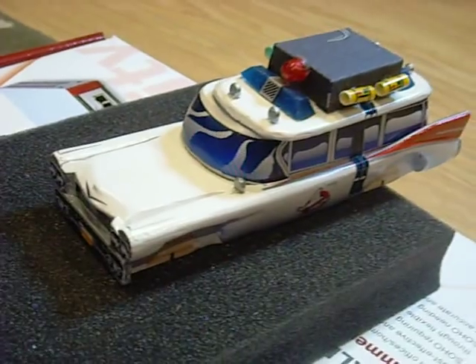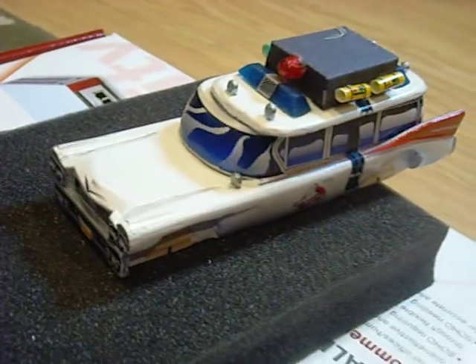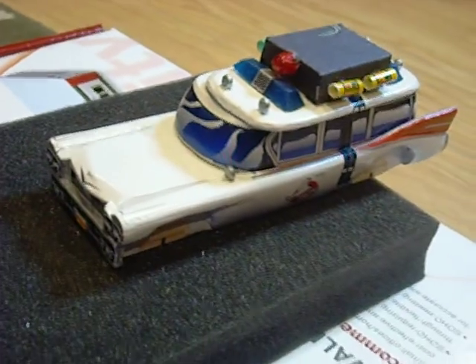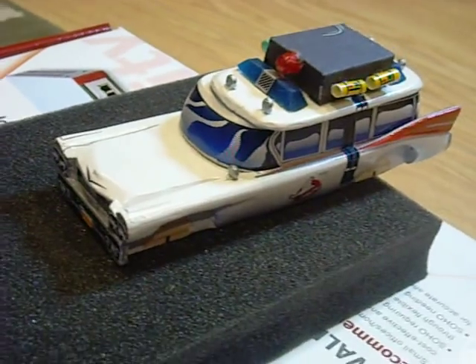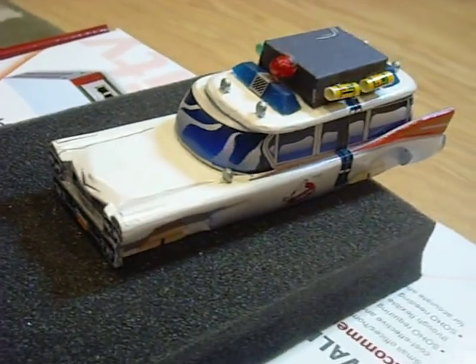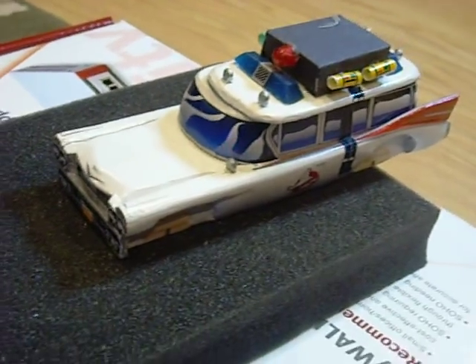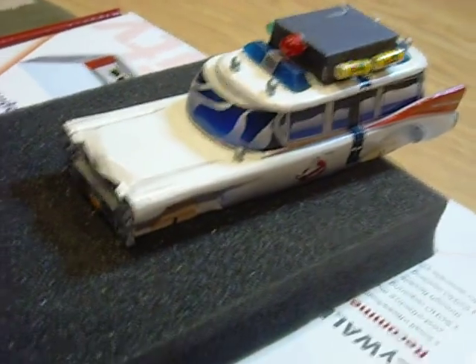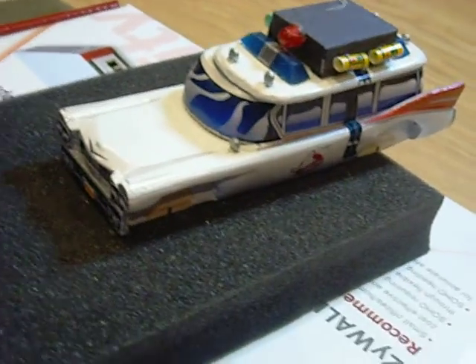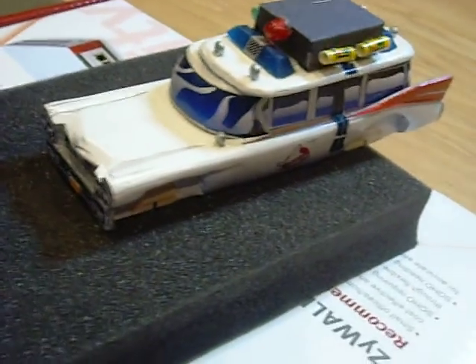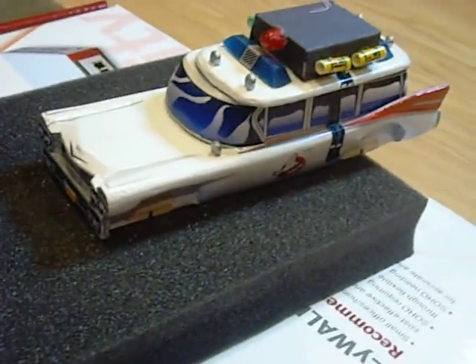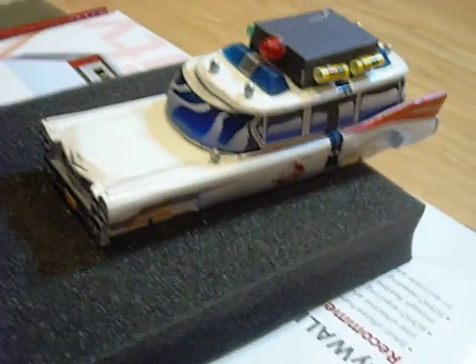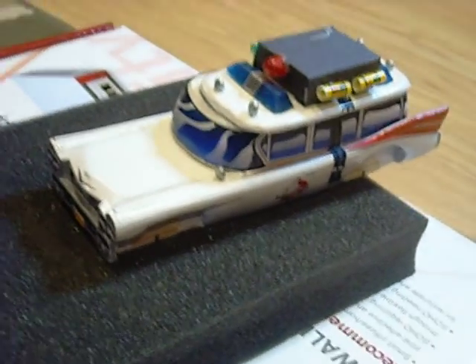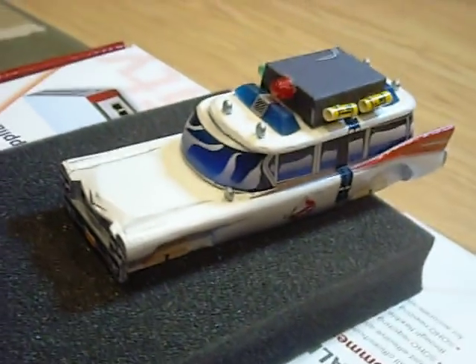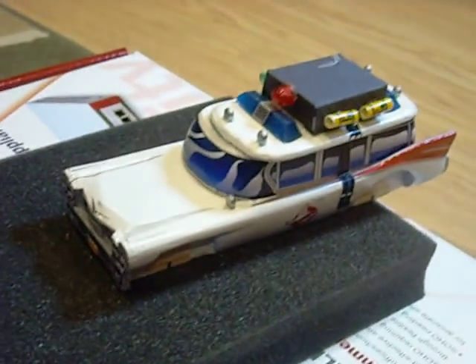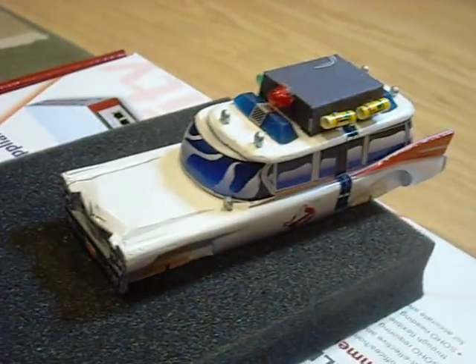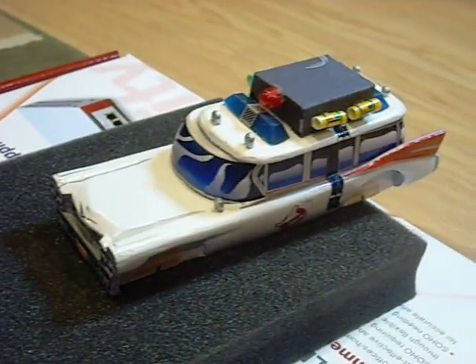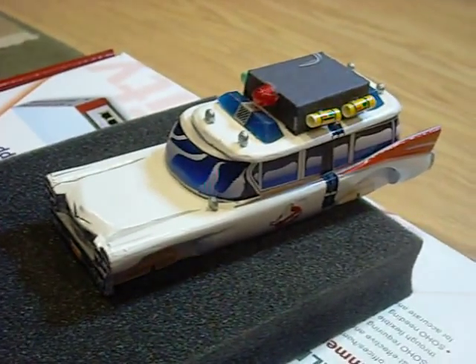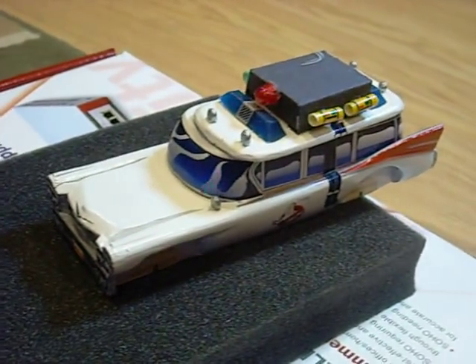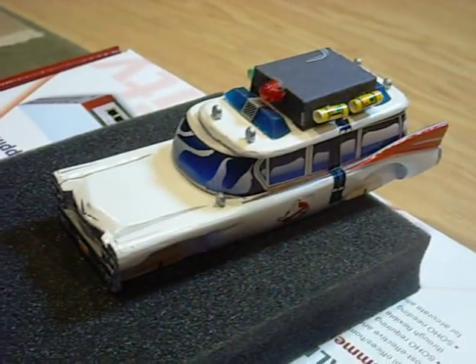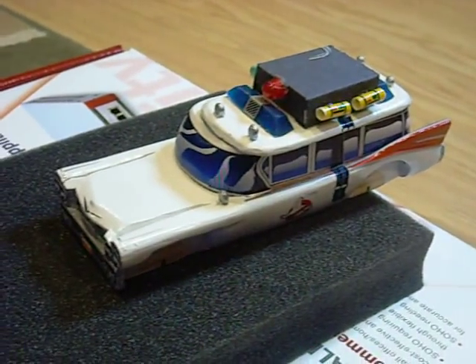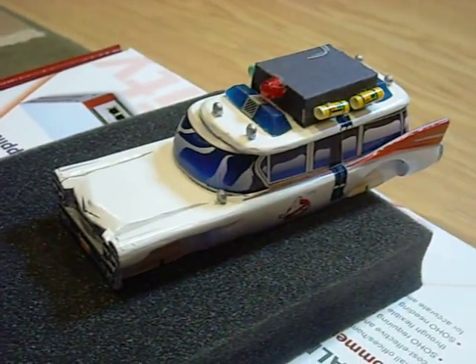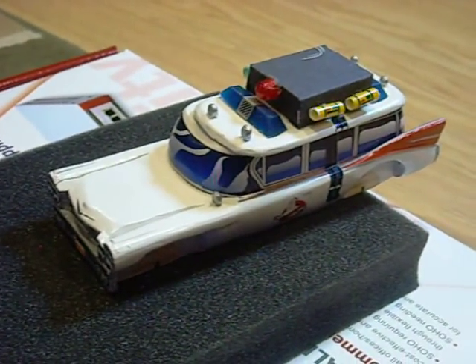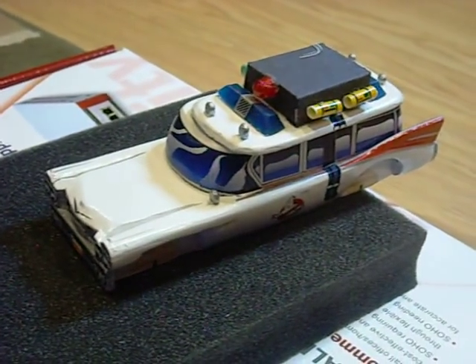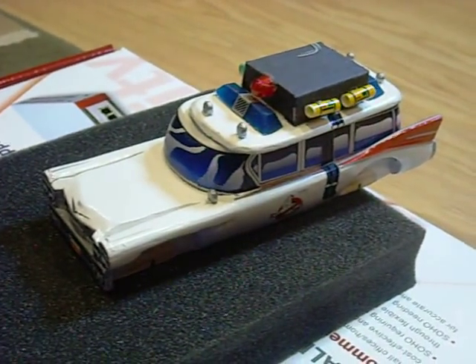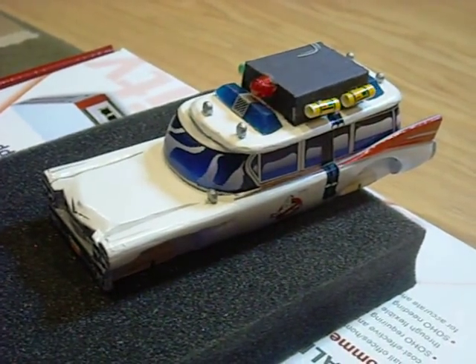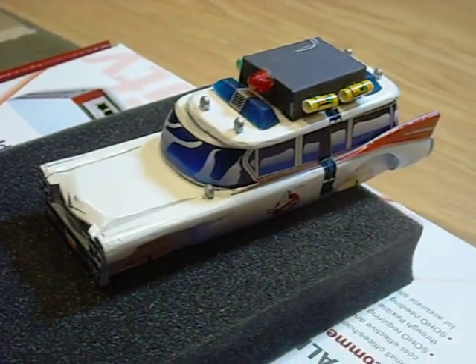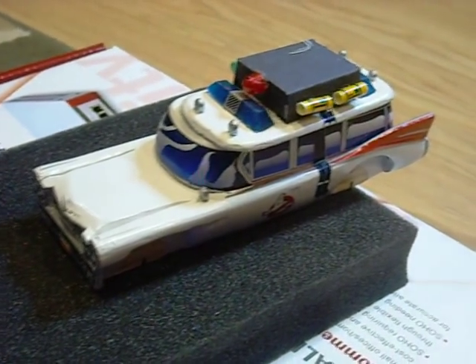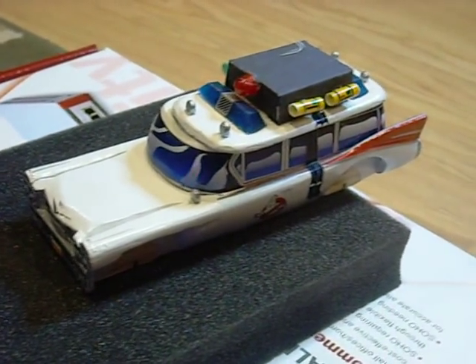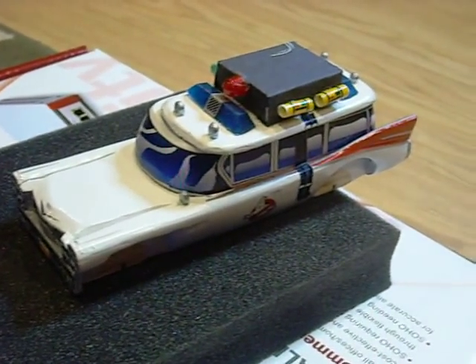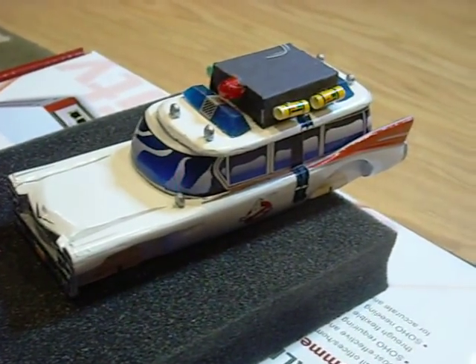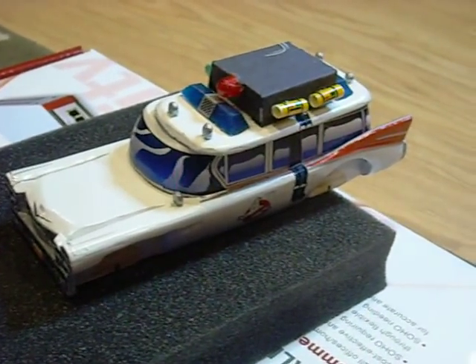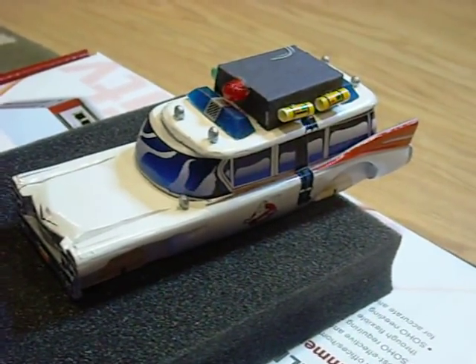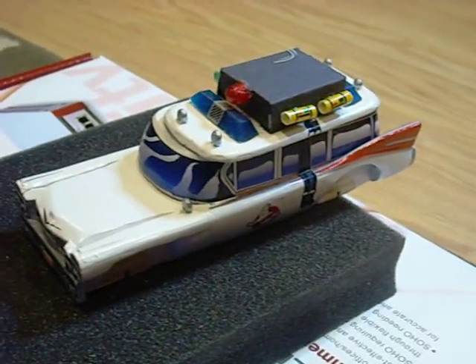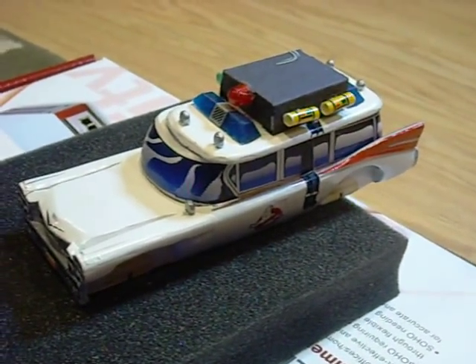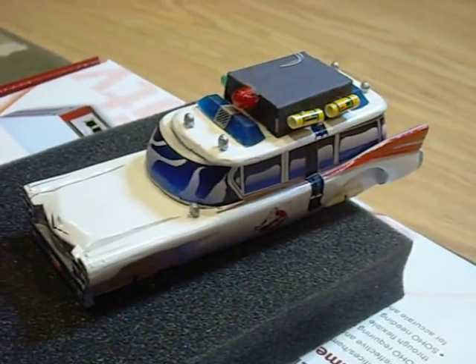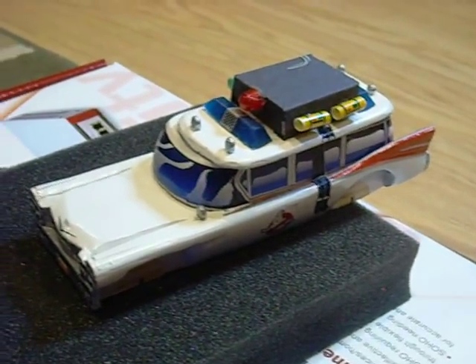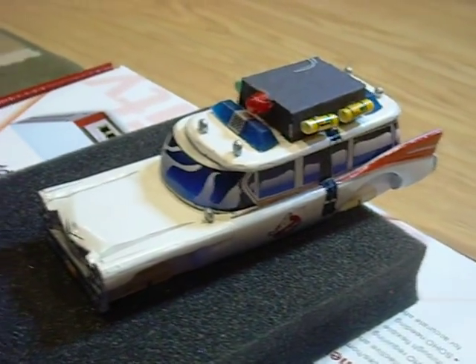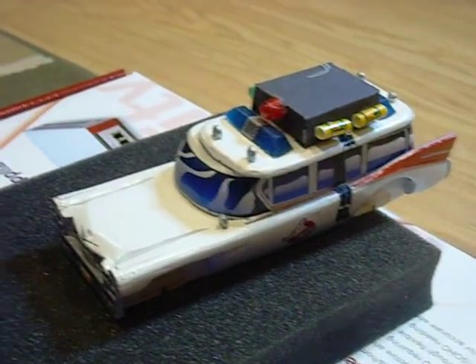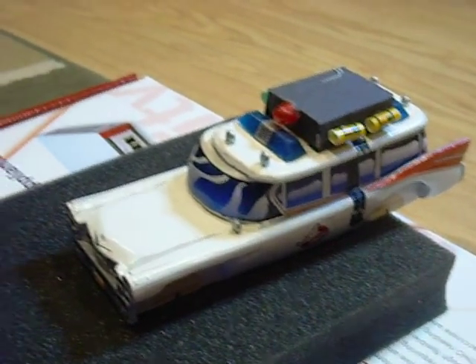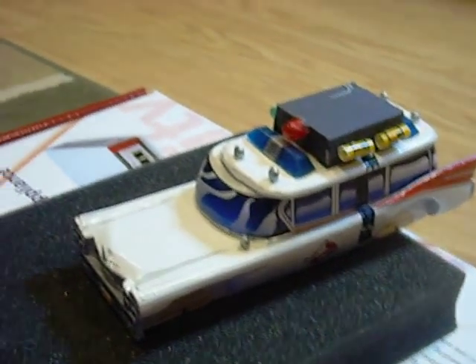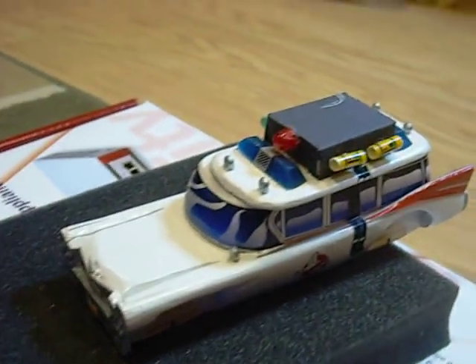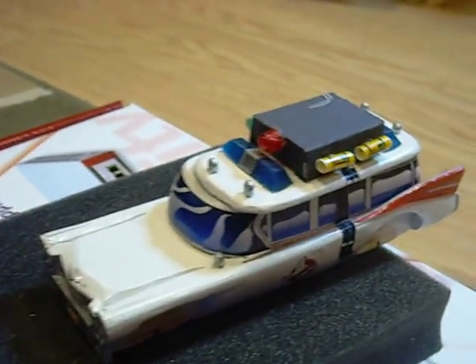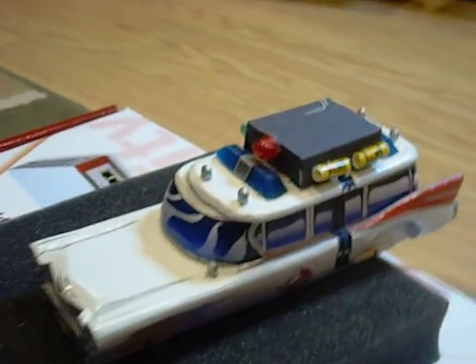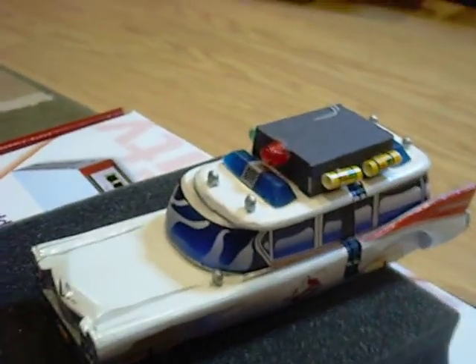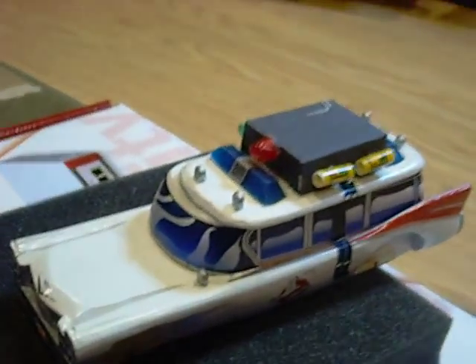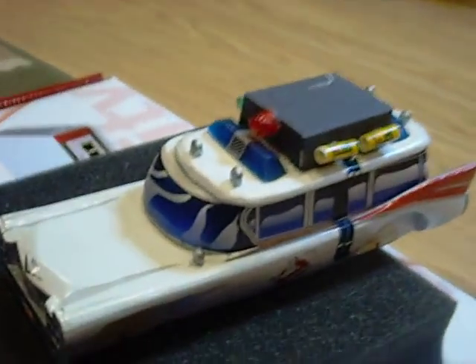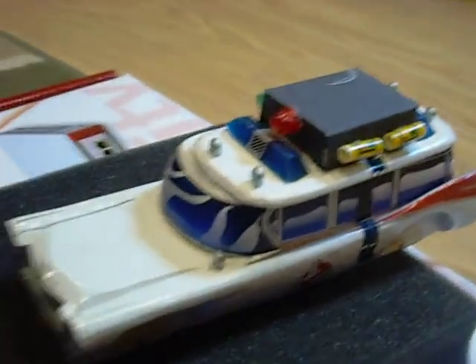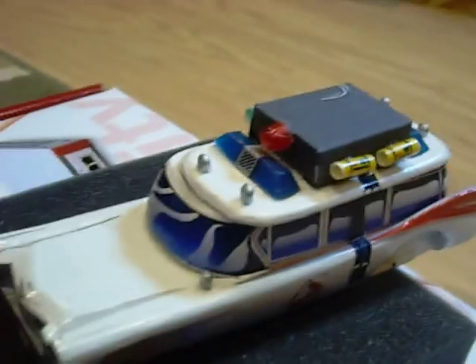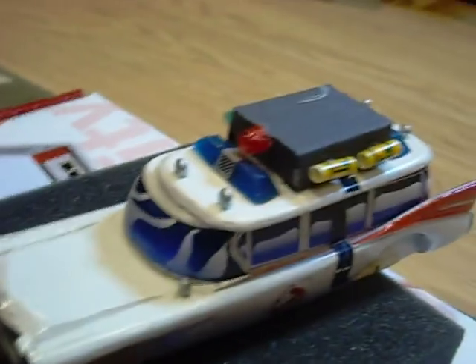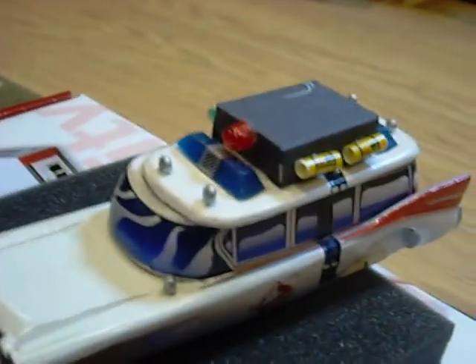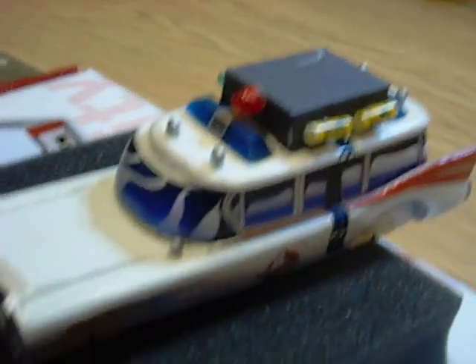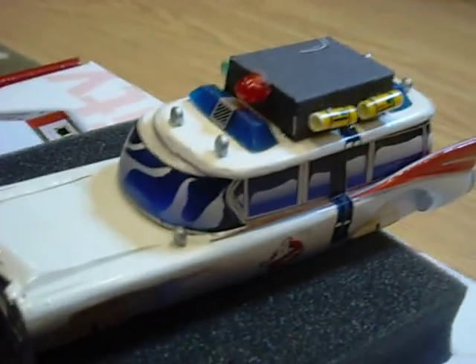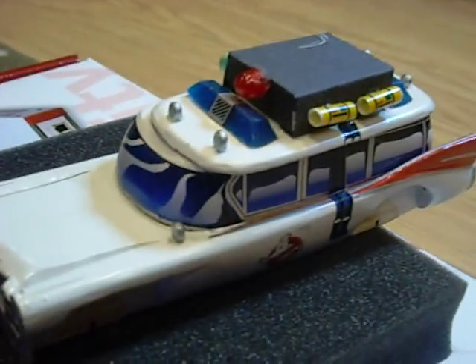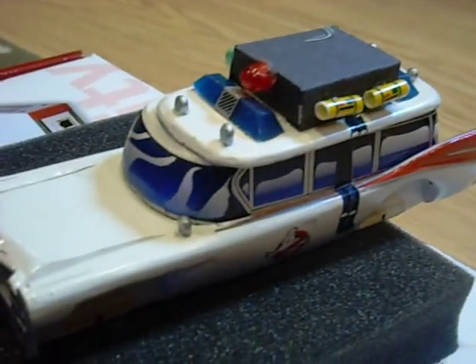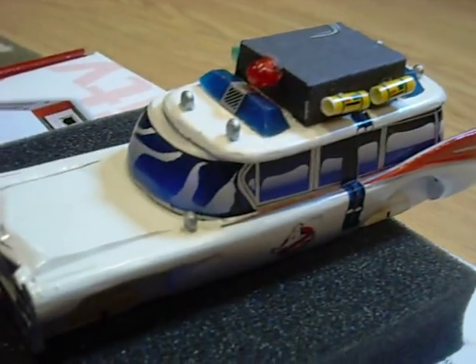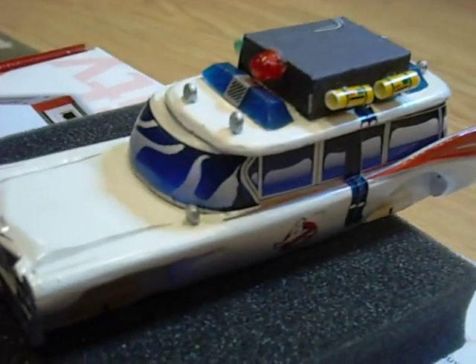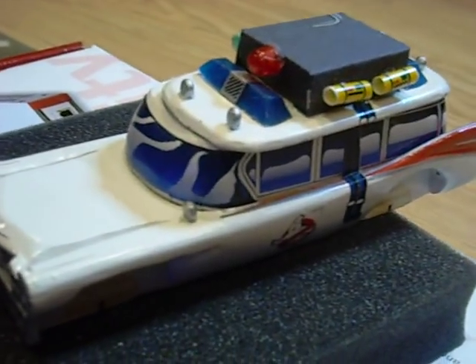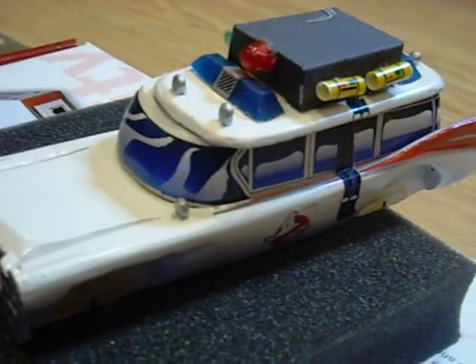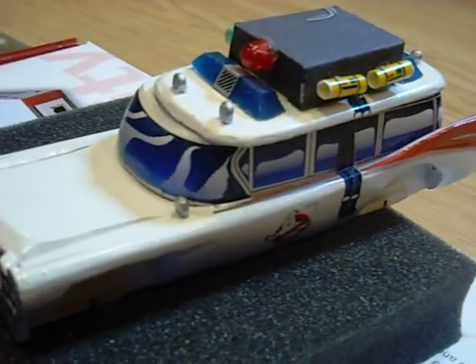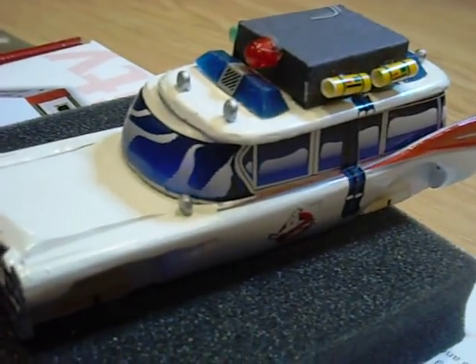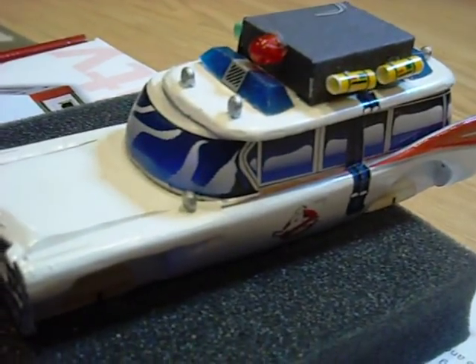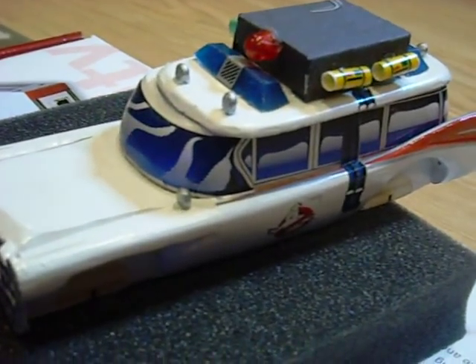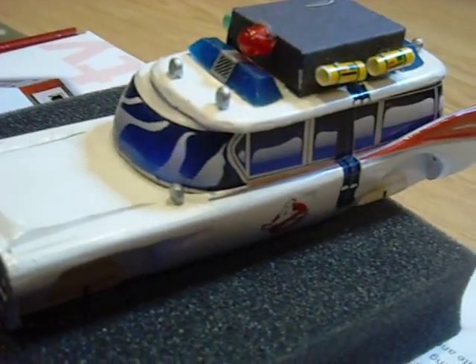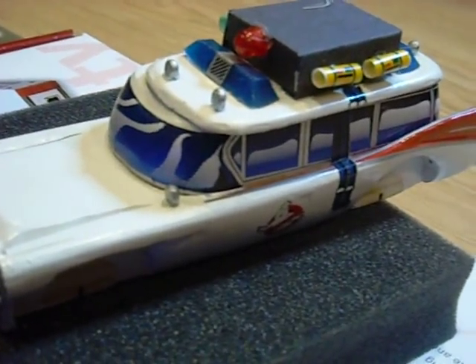Ian, did you have fun making this one? Yes and no. How much work was it? Very much.